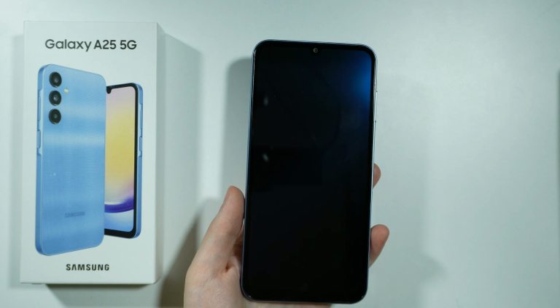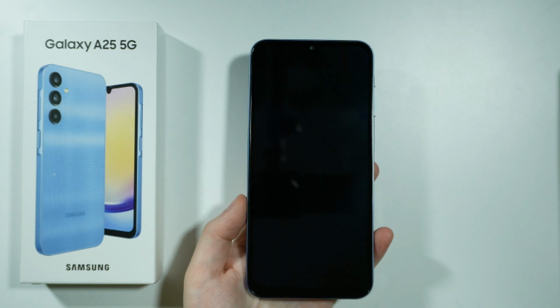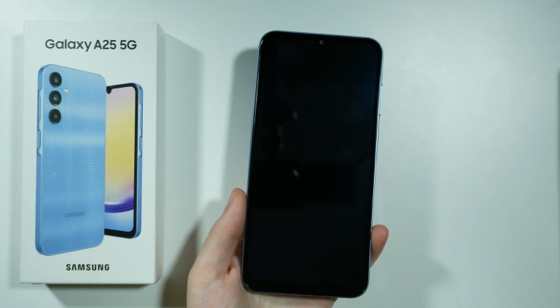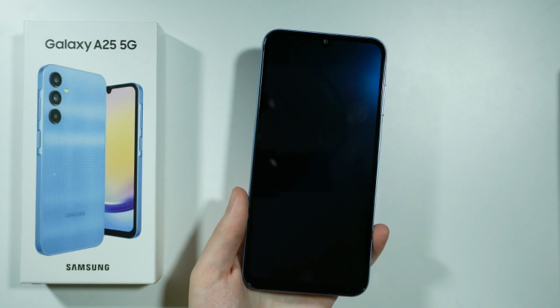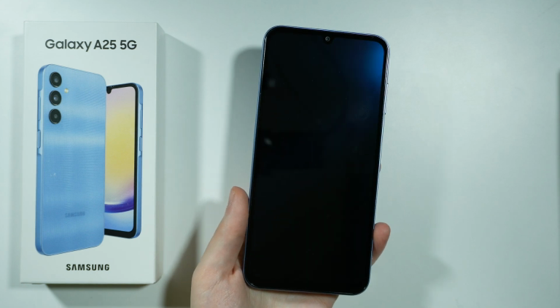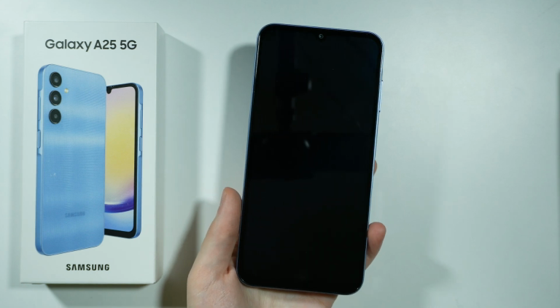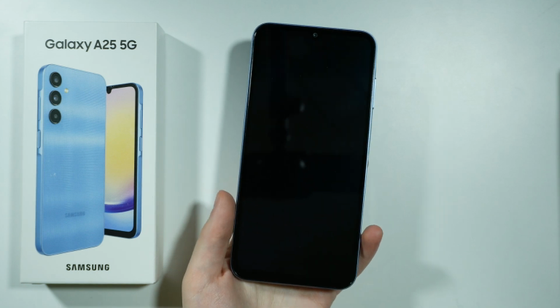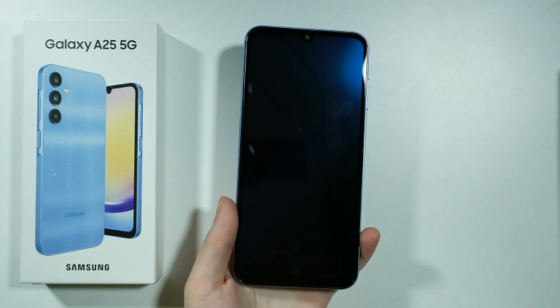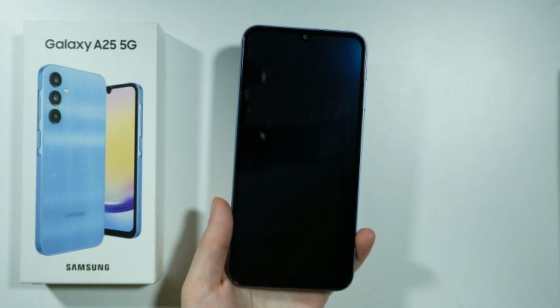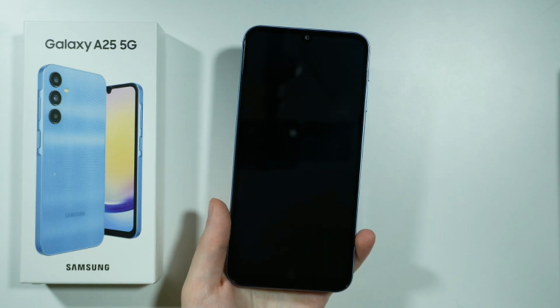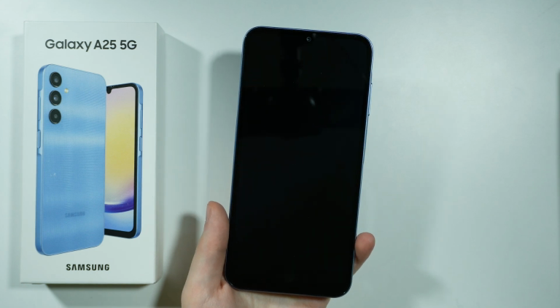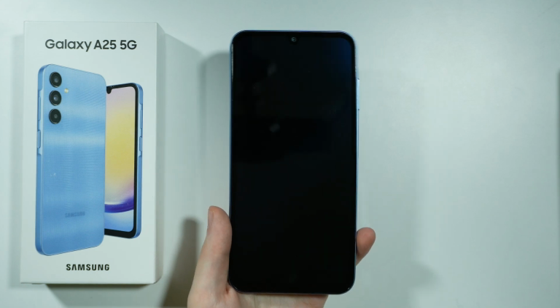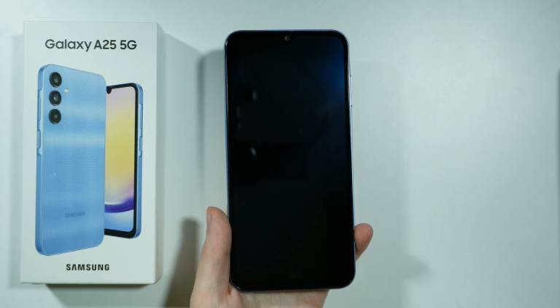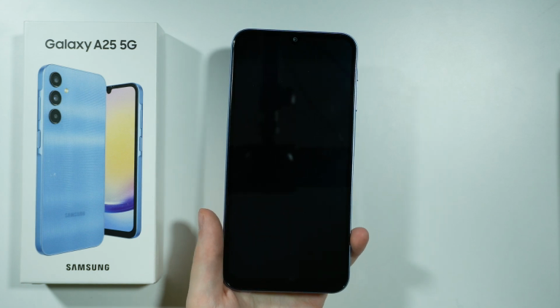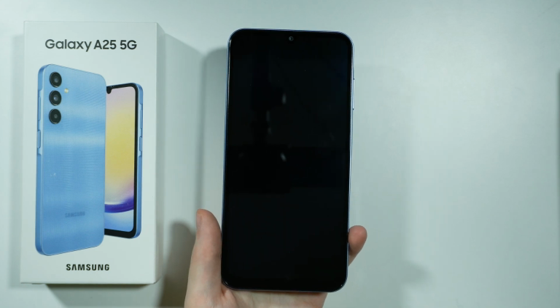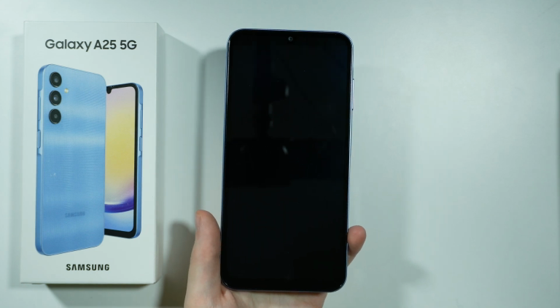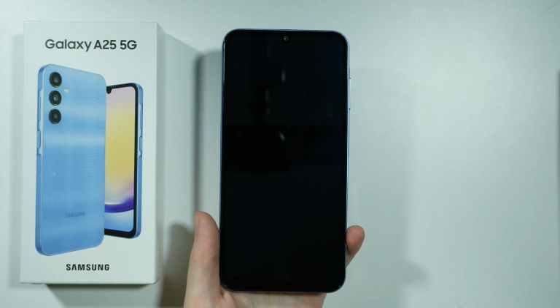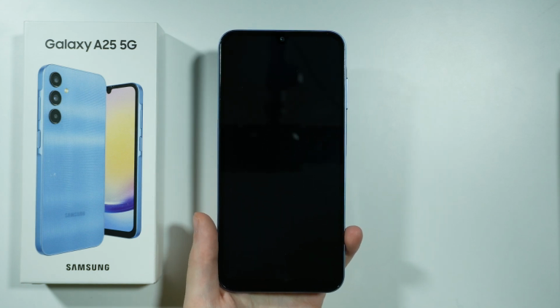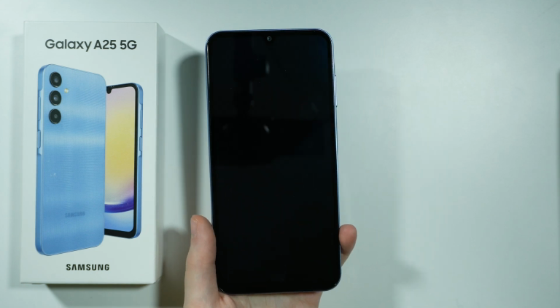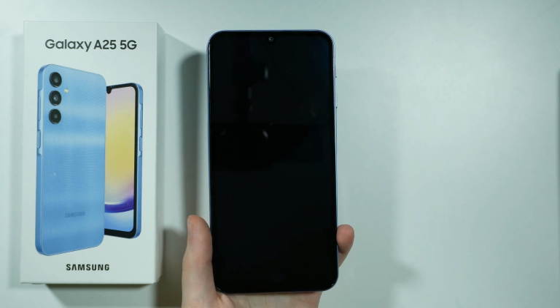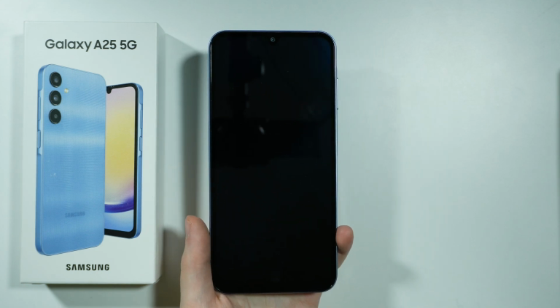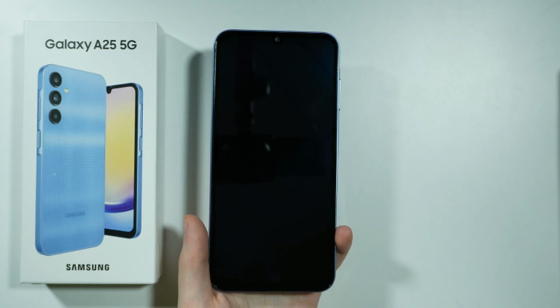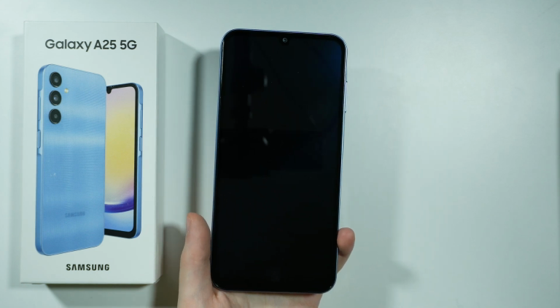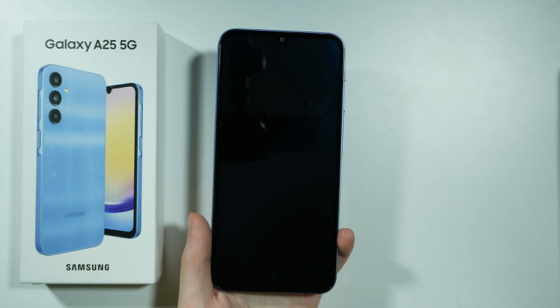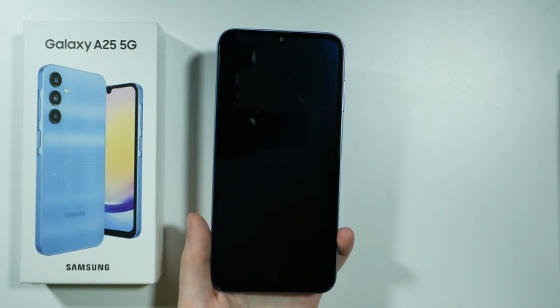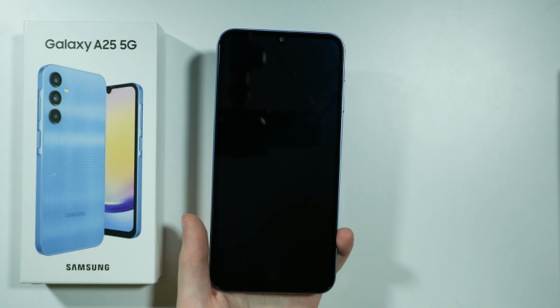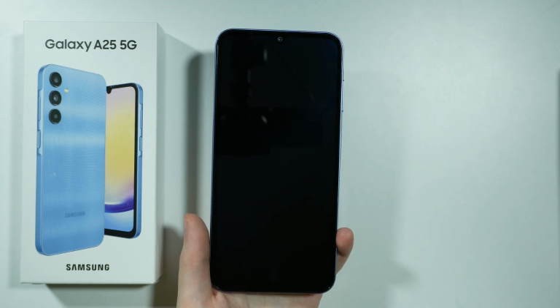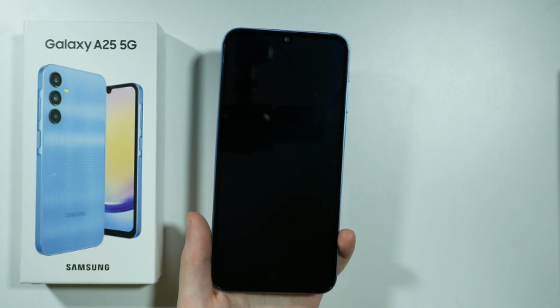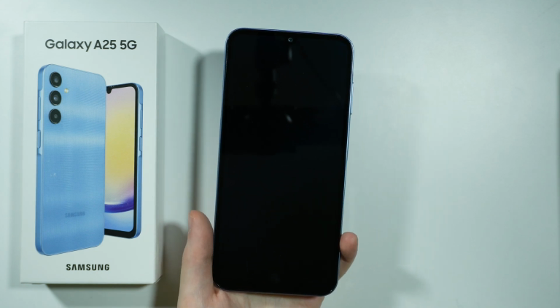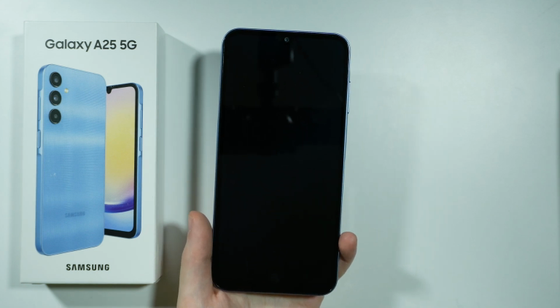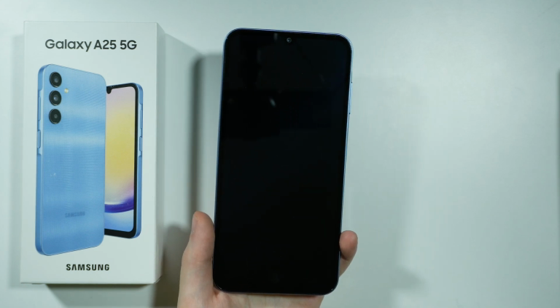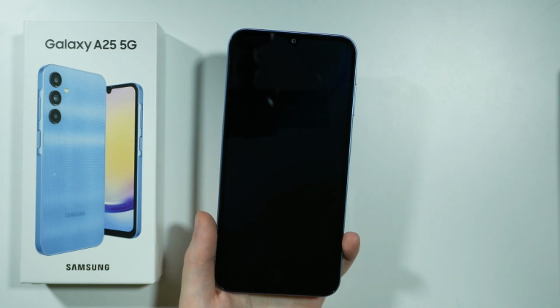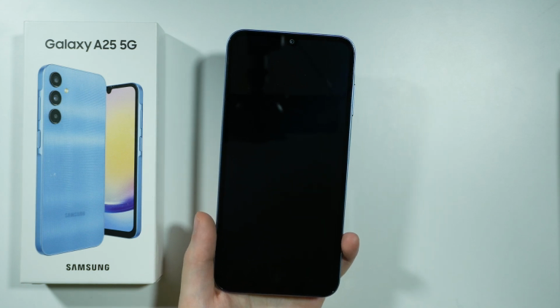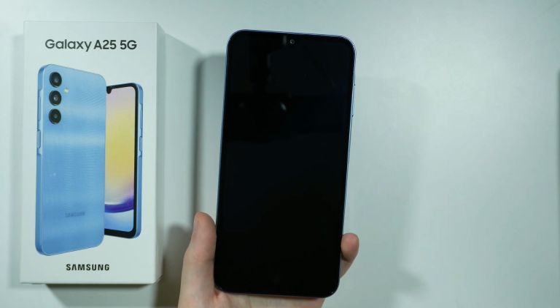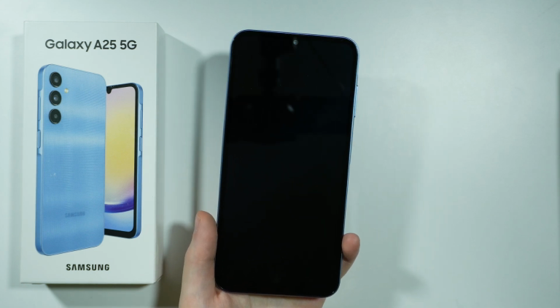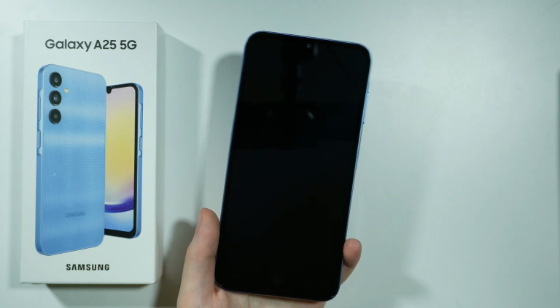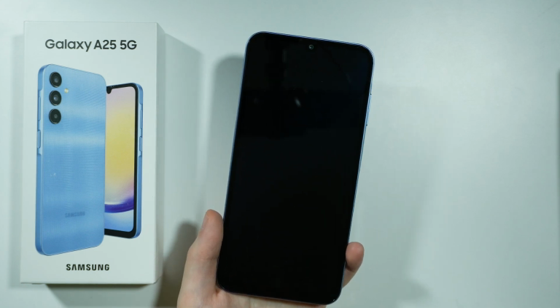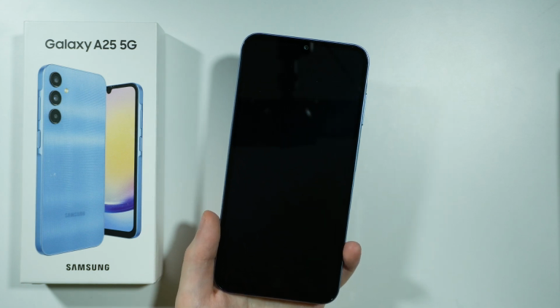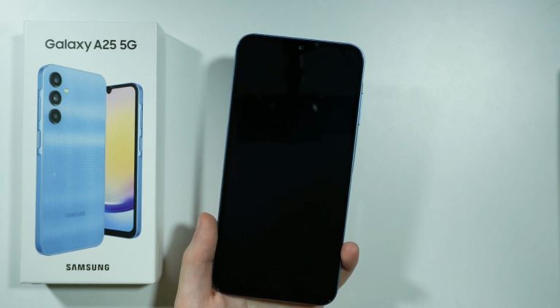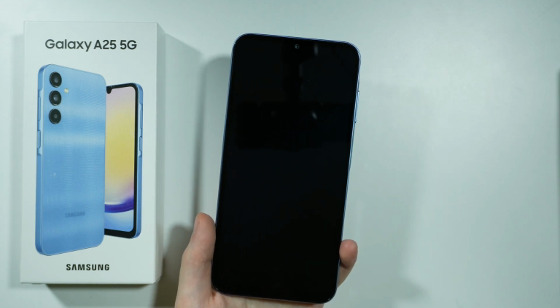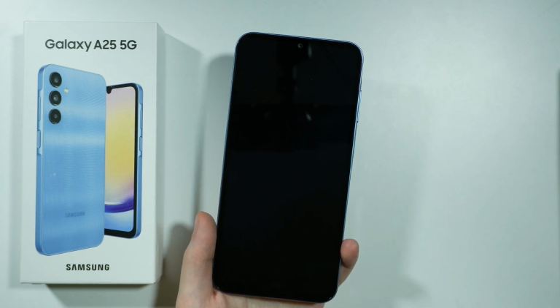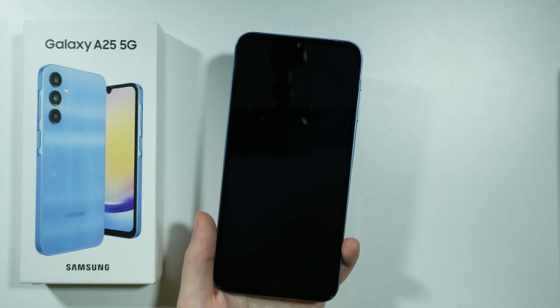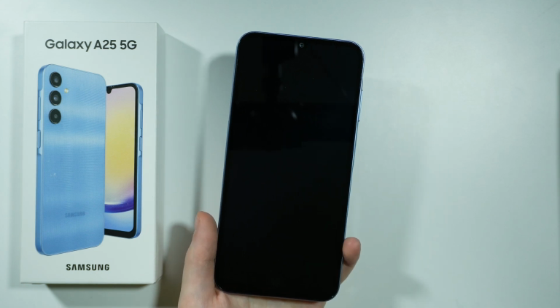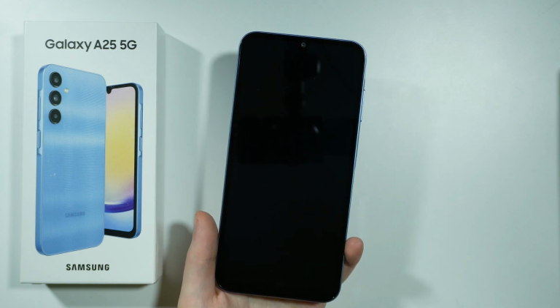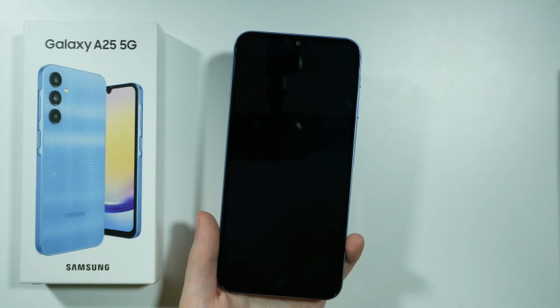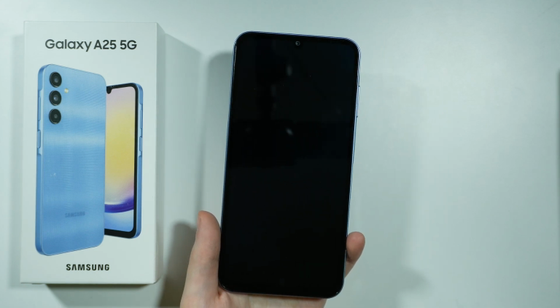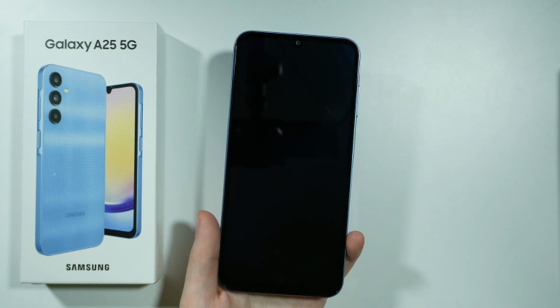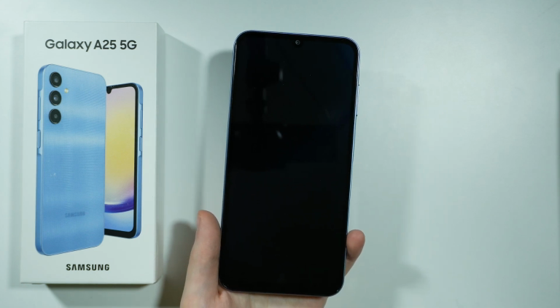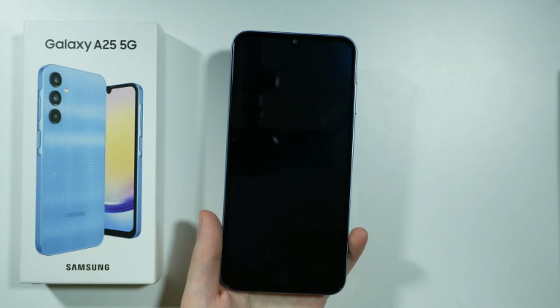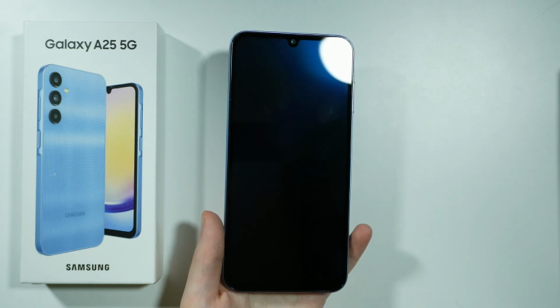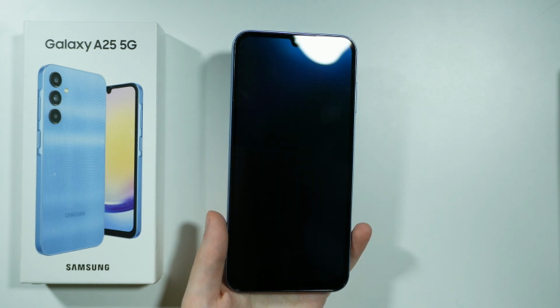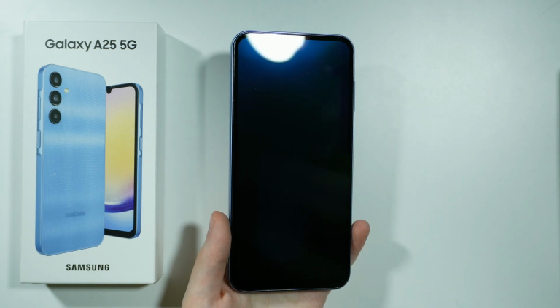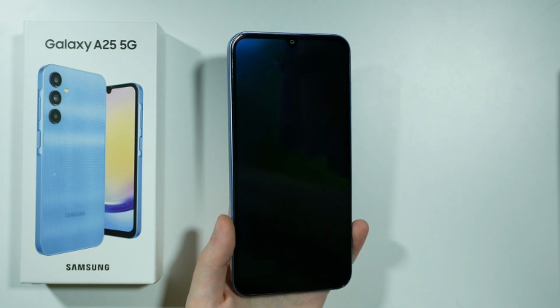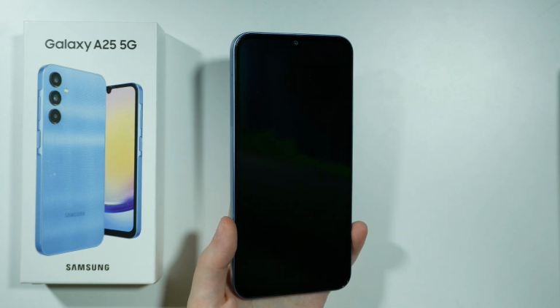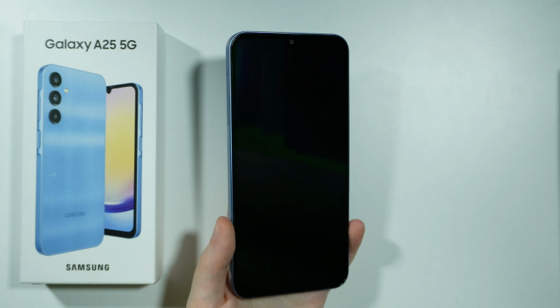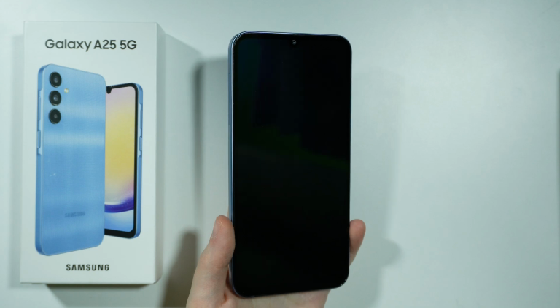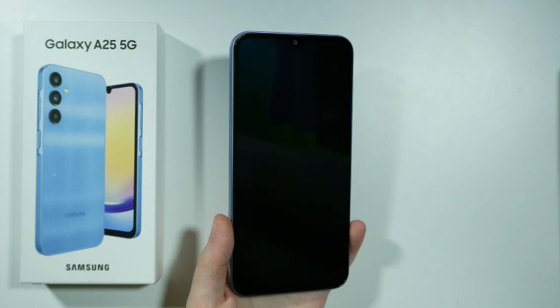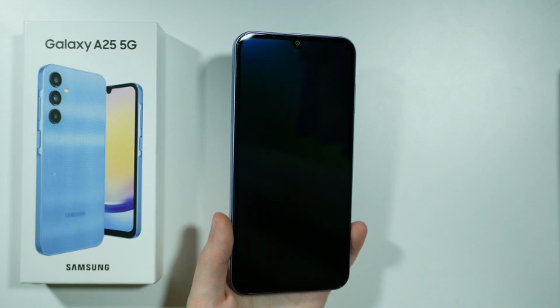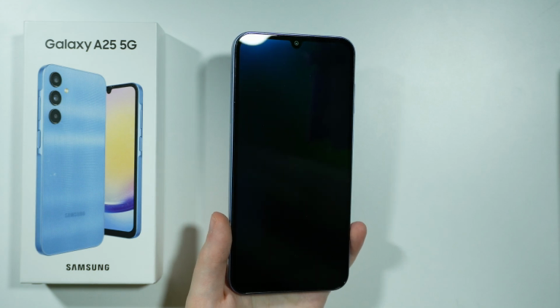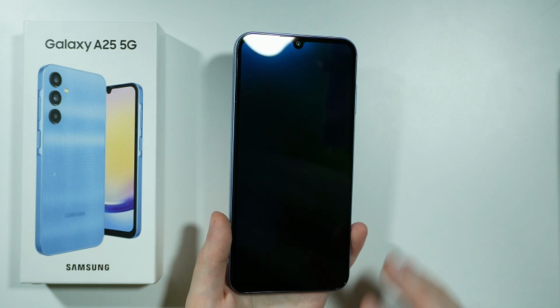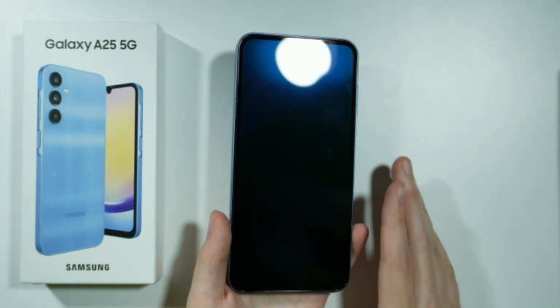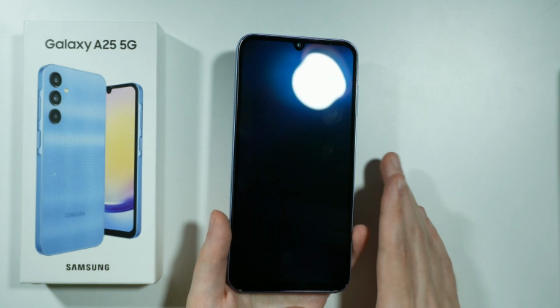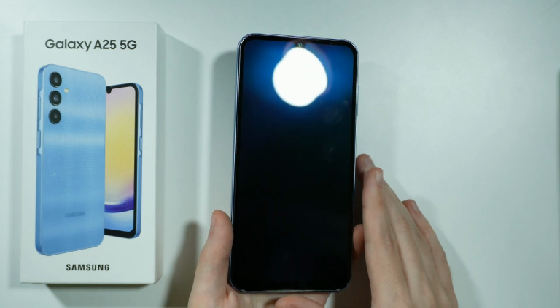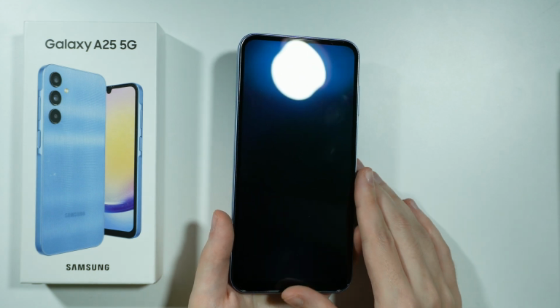Hello, if you are wondering if there is a pre-installed screen protector on Samsung Galaxy A25 5G, then the answer is yes.